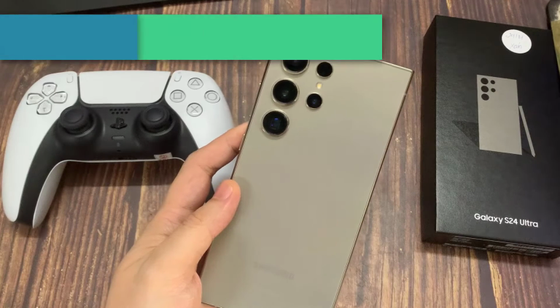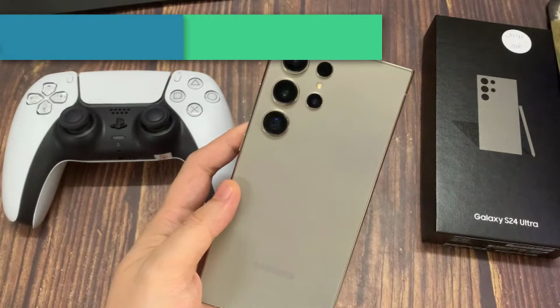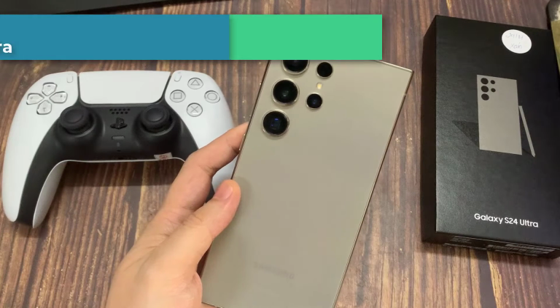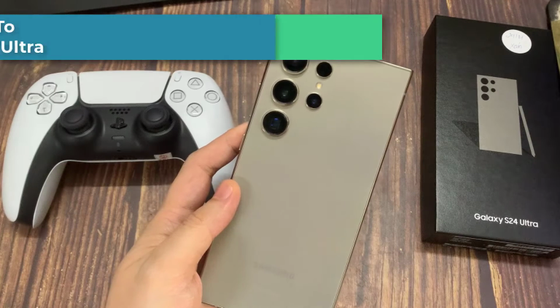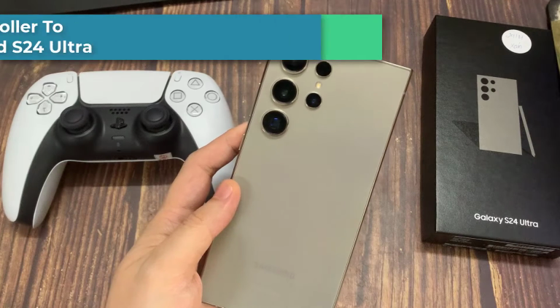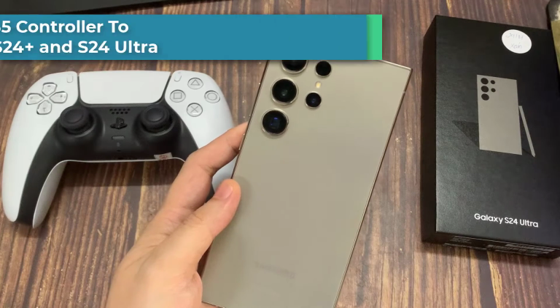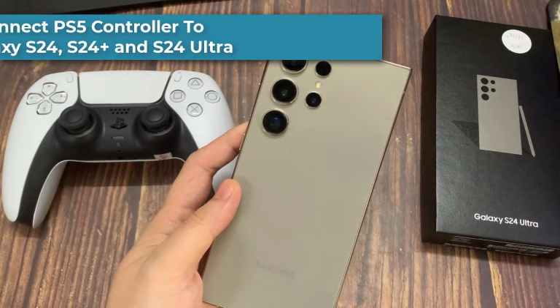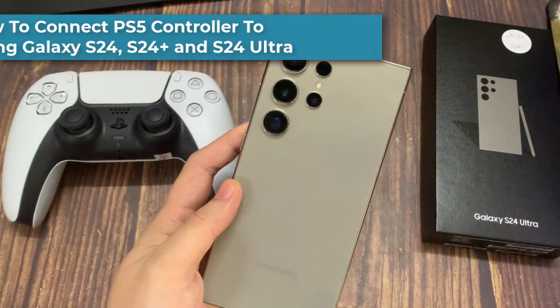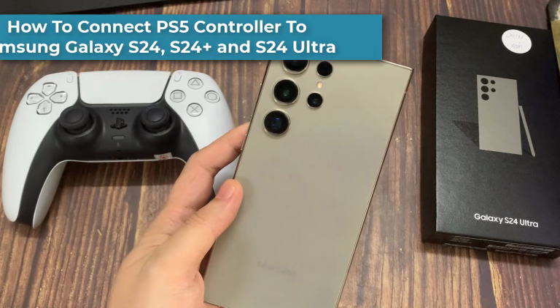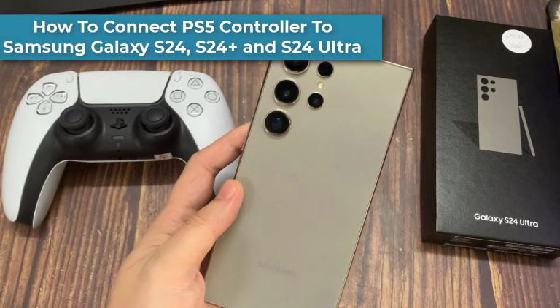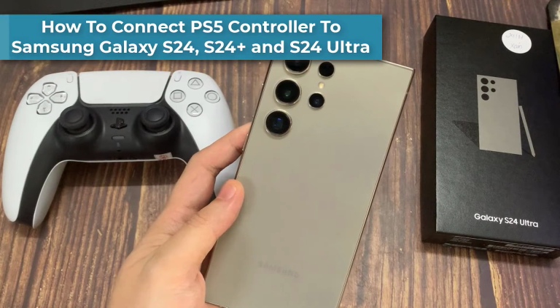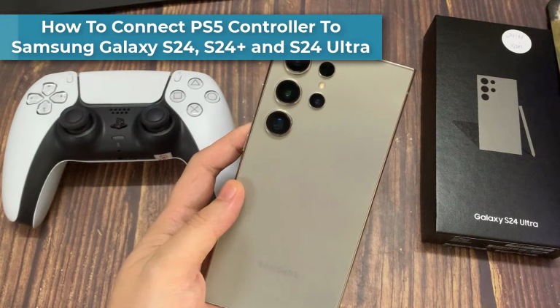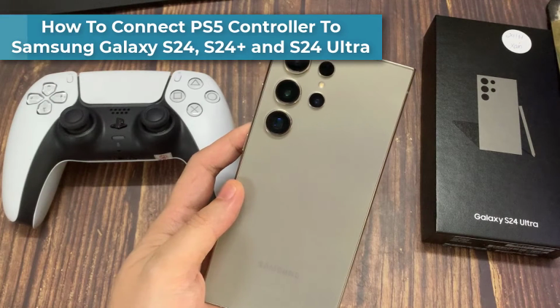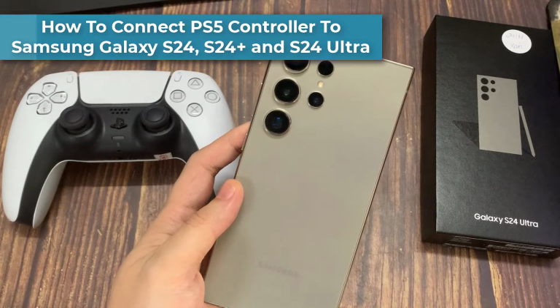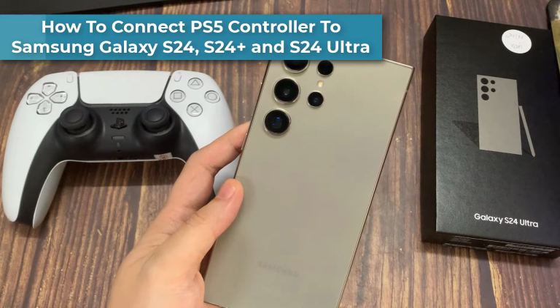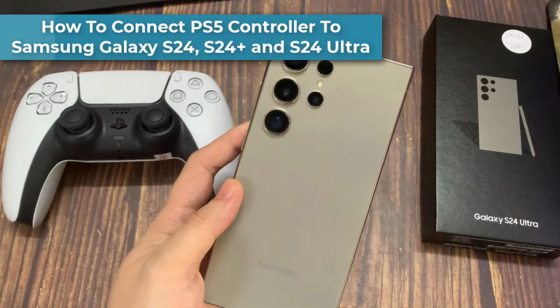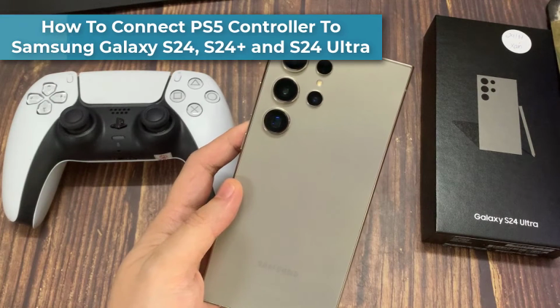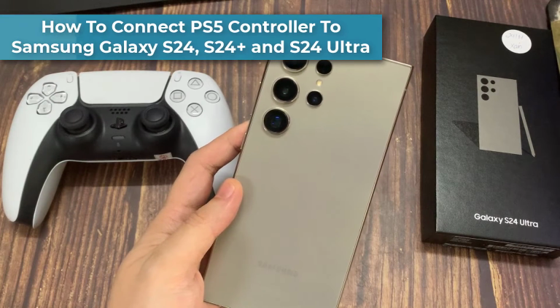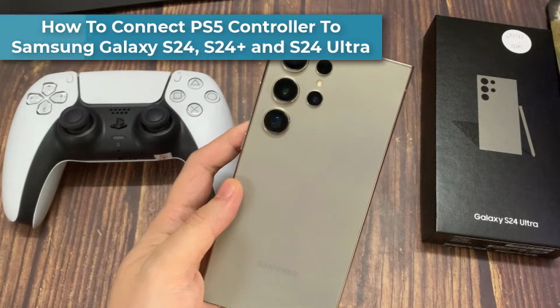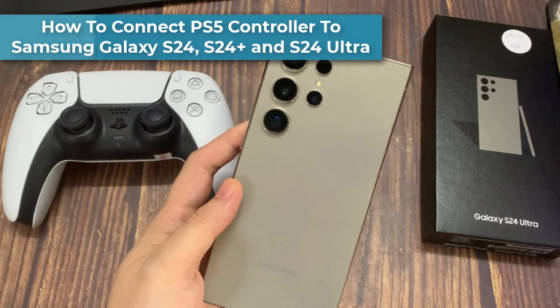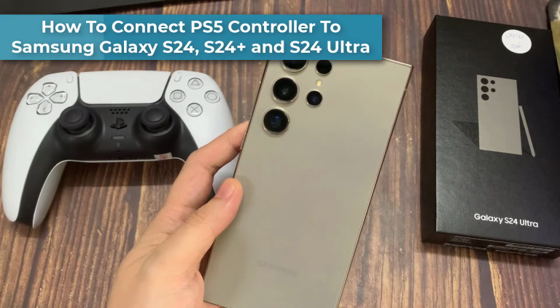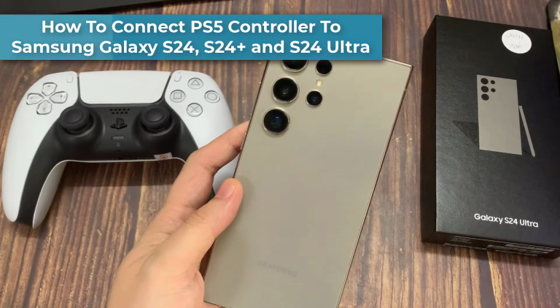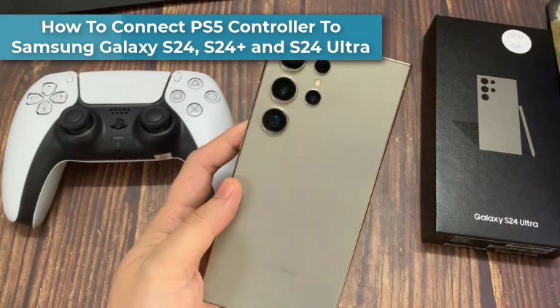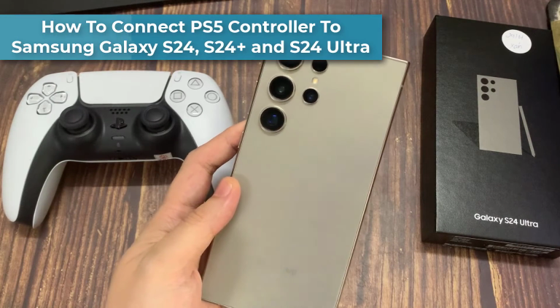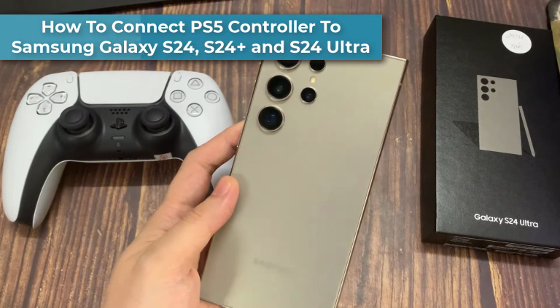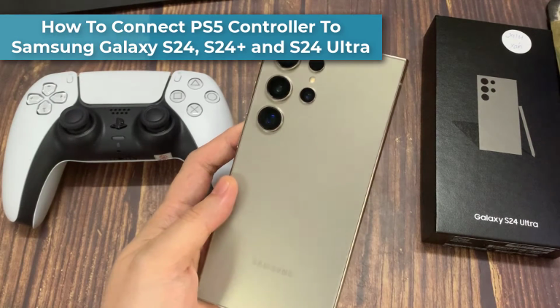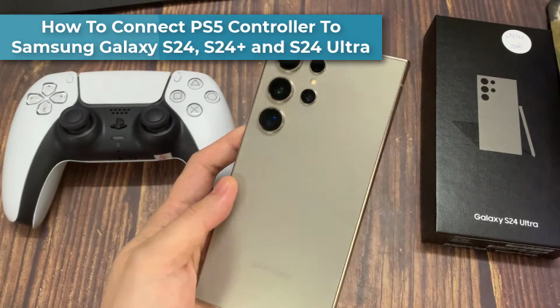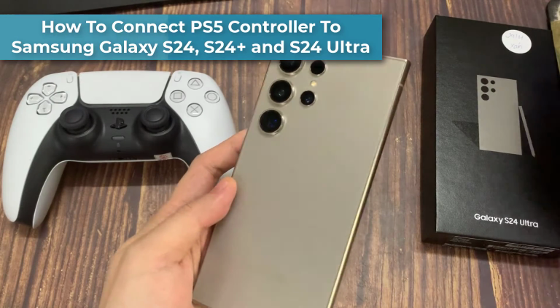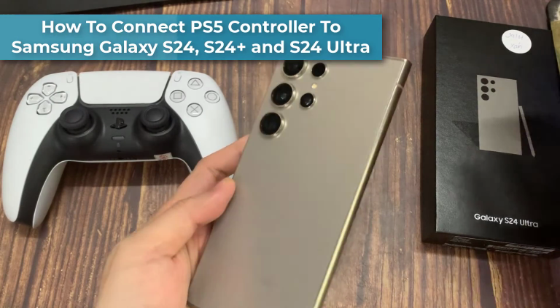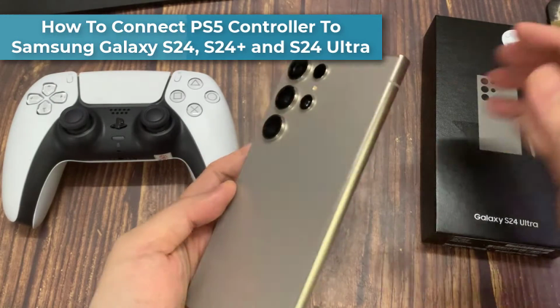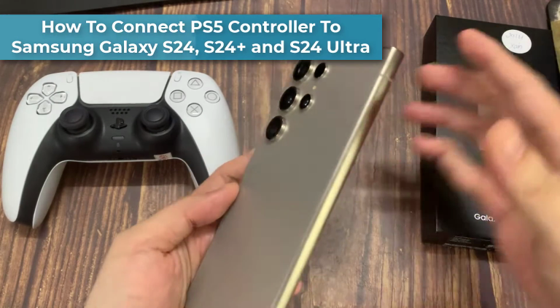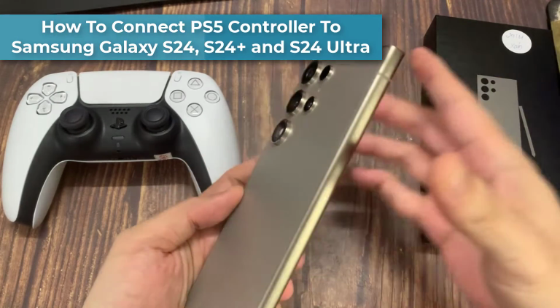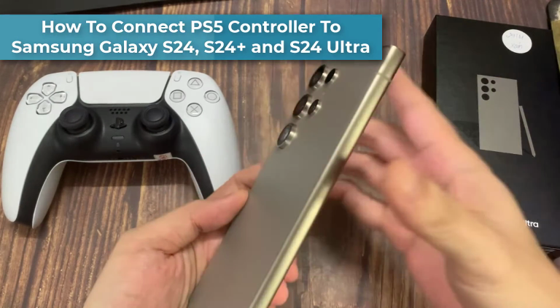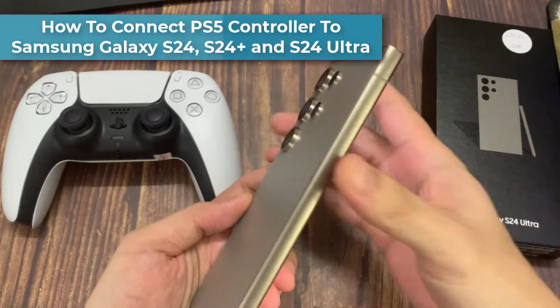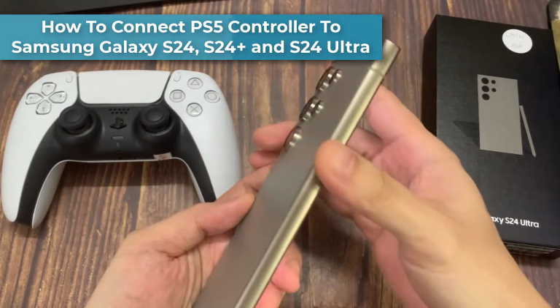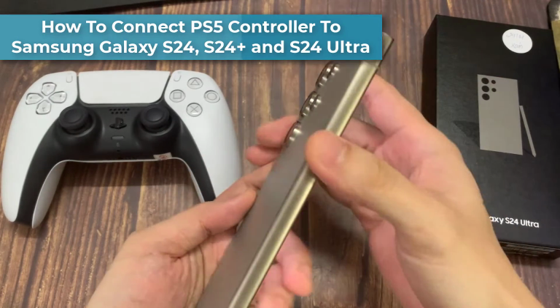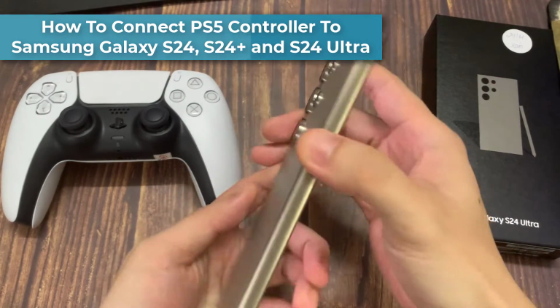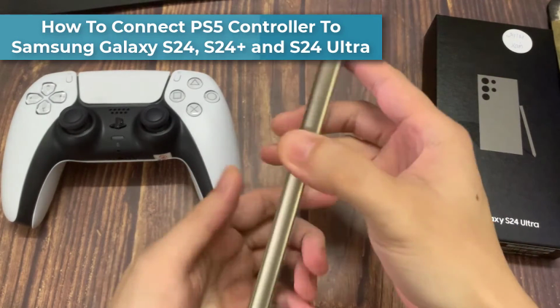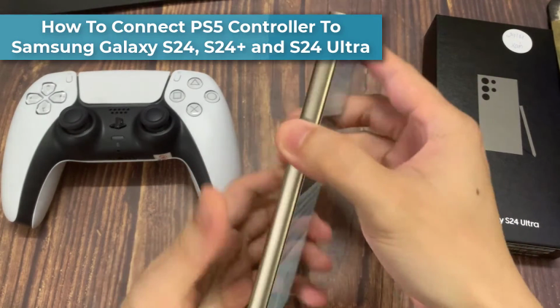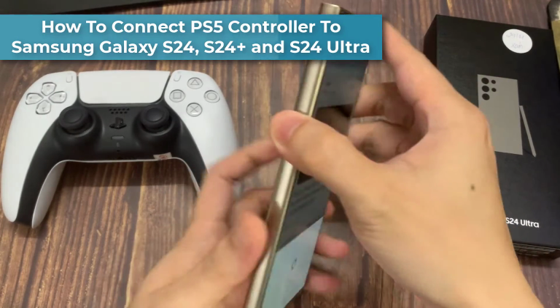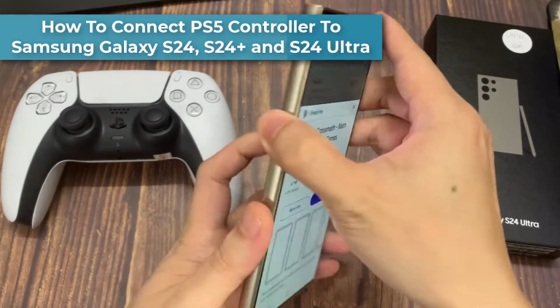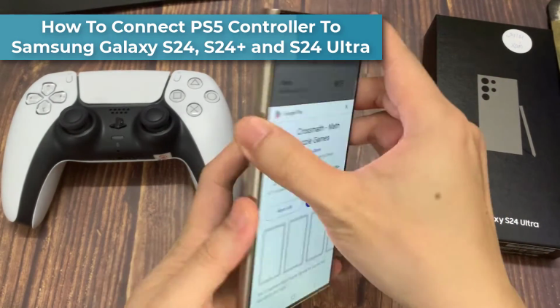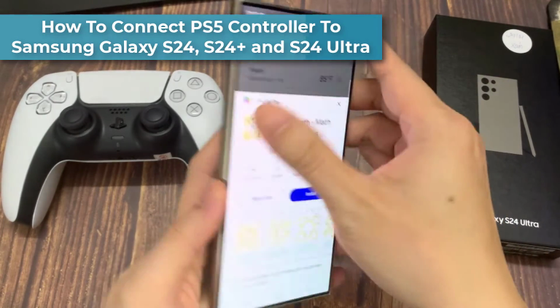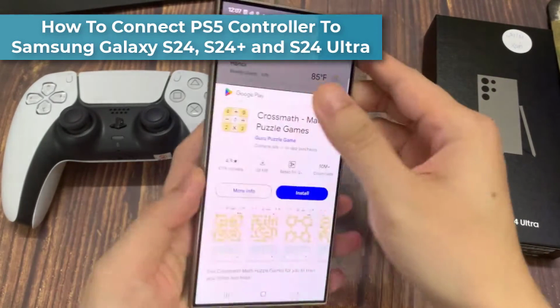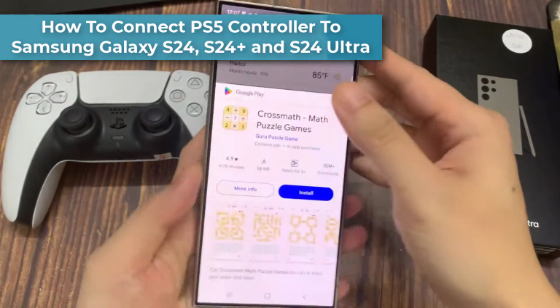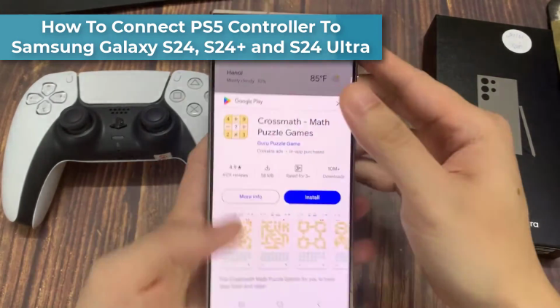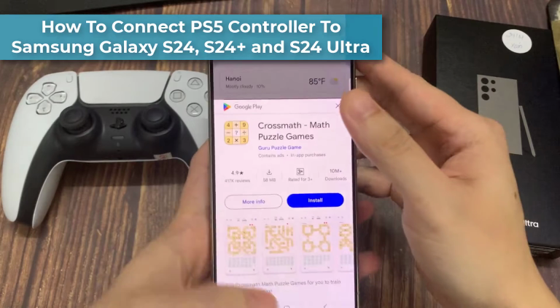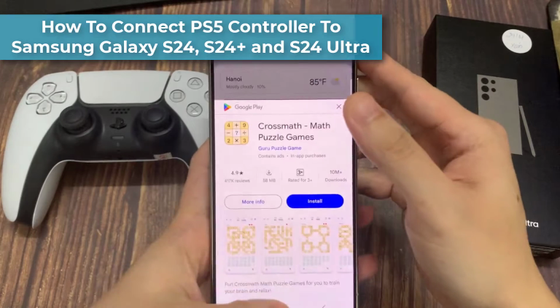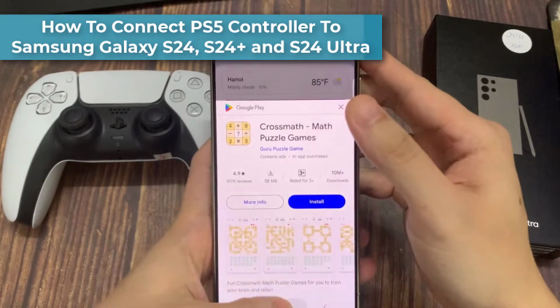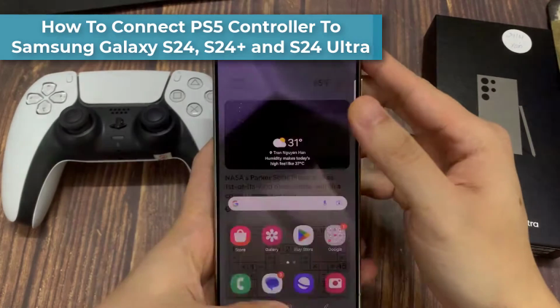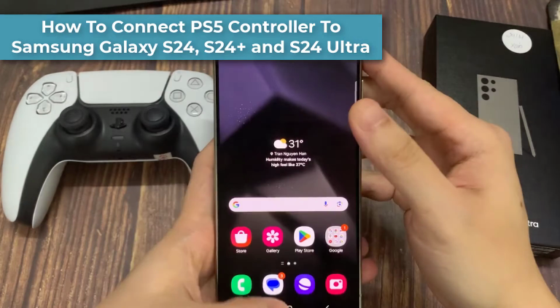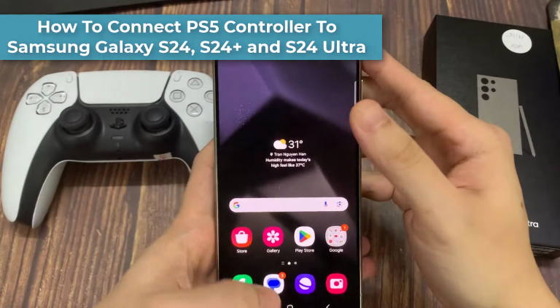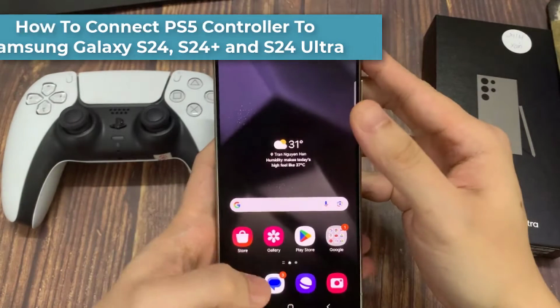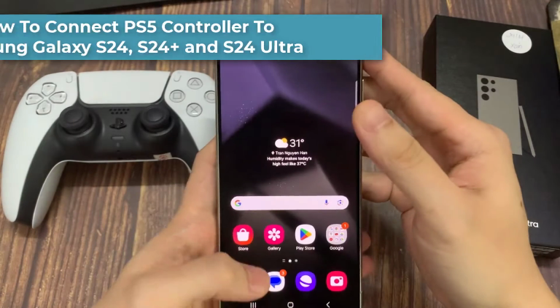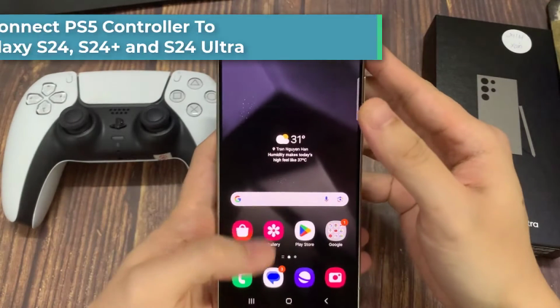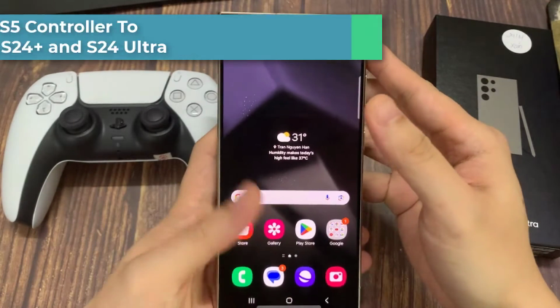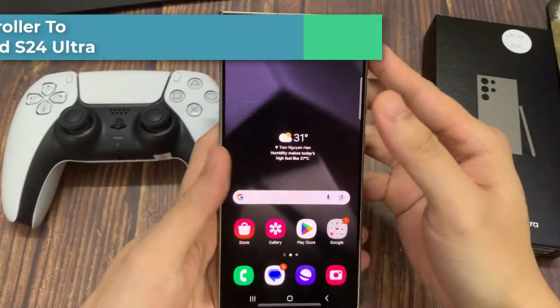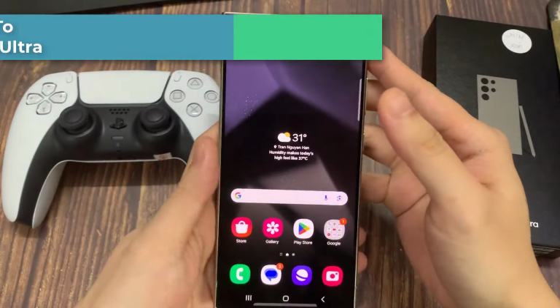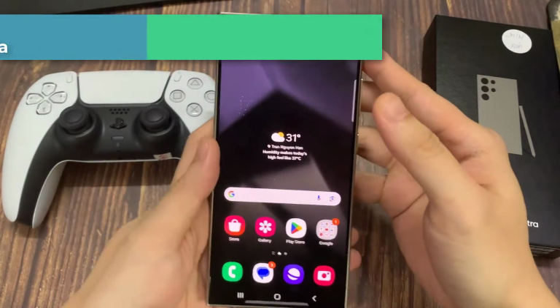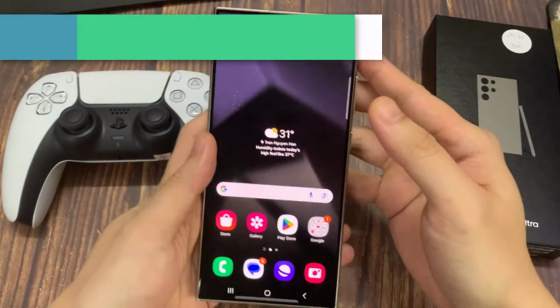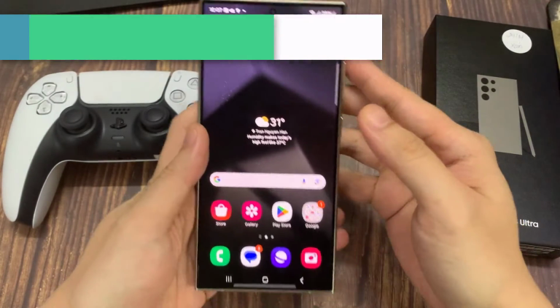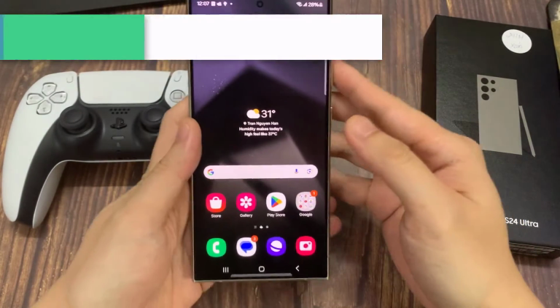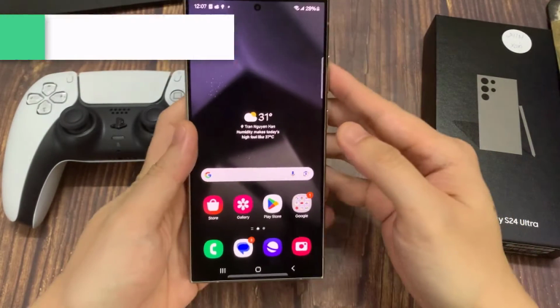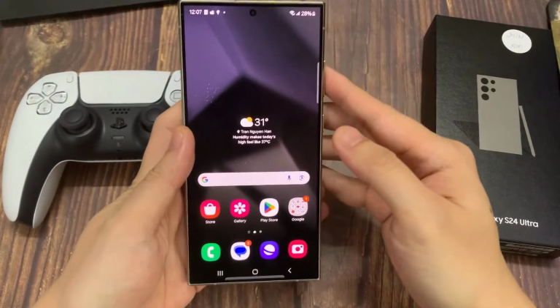Hi everyone. I'll be showing you how to connect a PS5 controller to your Samsung Galaxy S24.